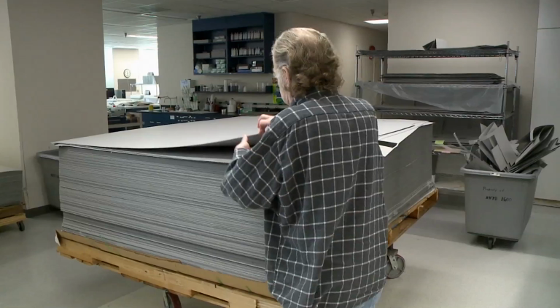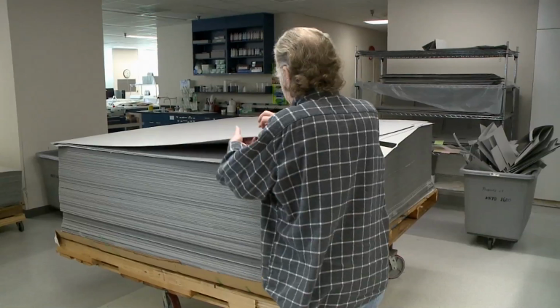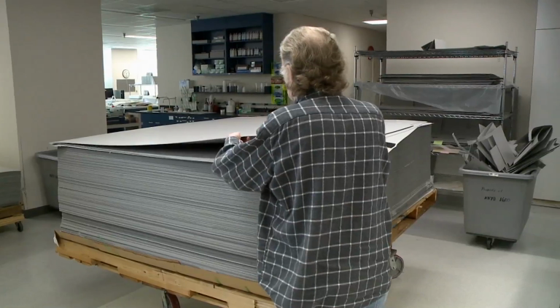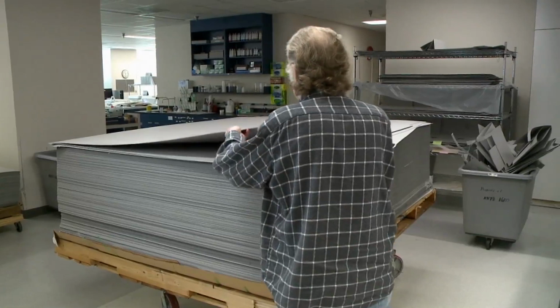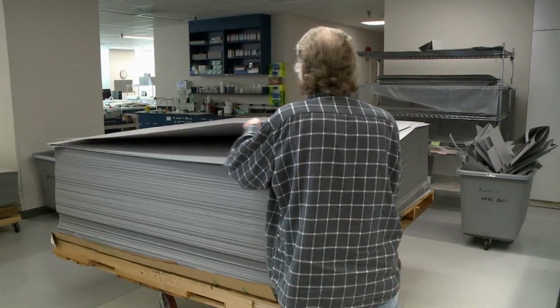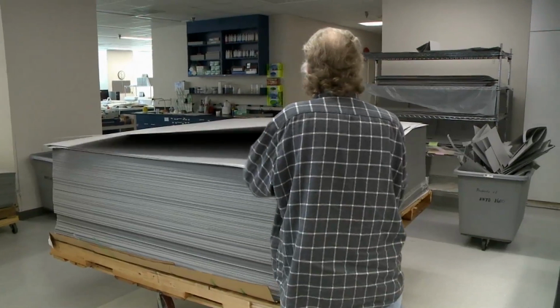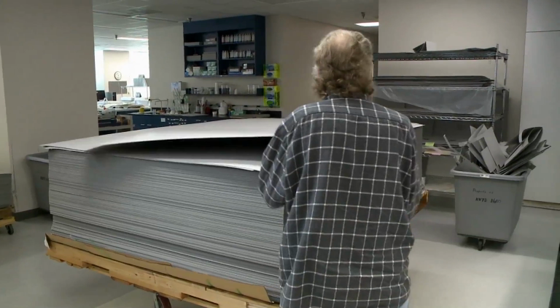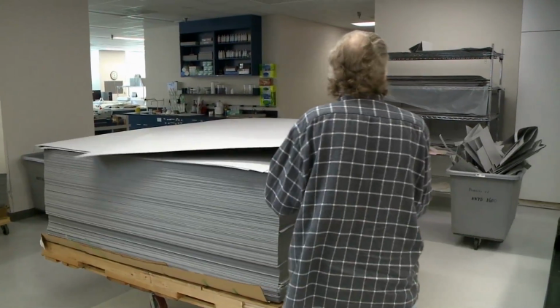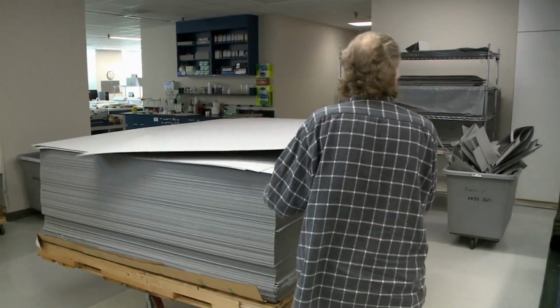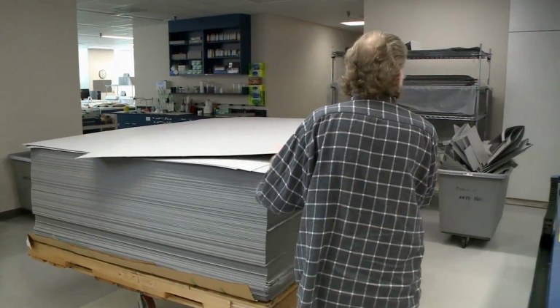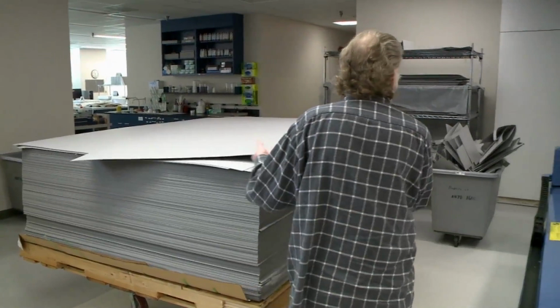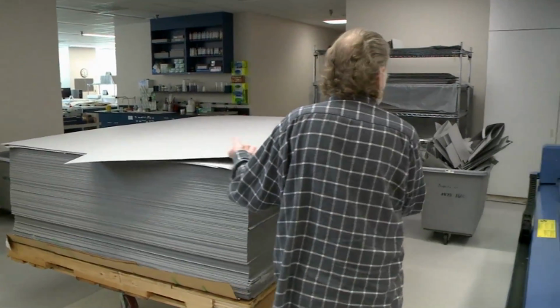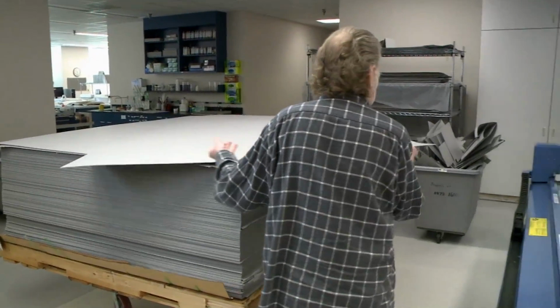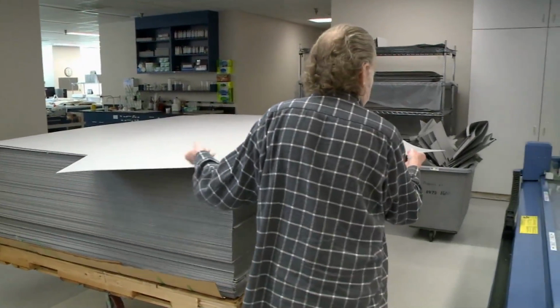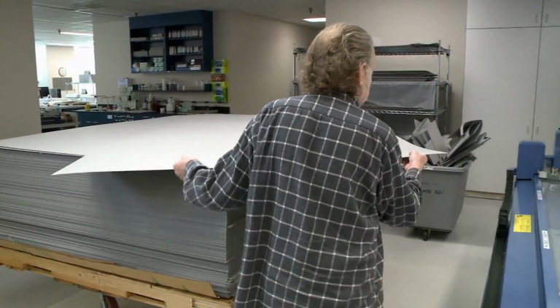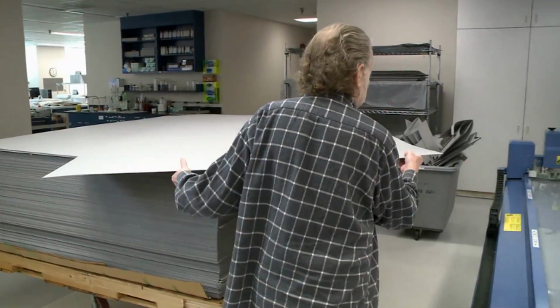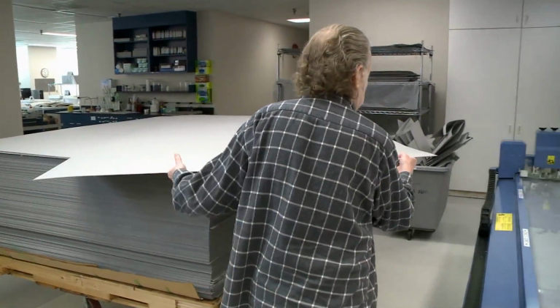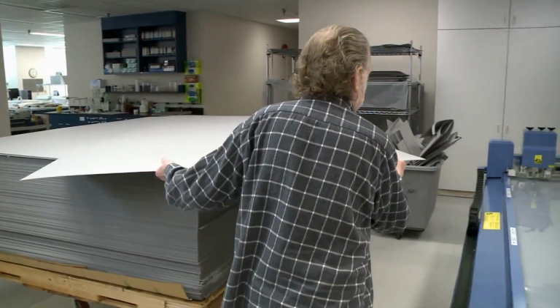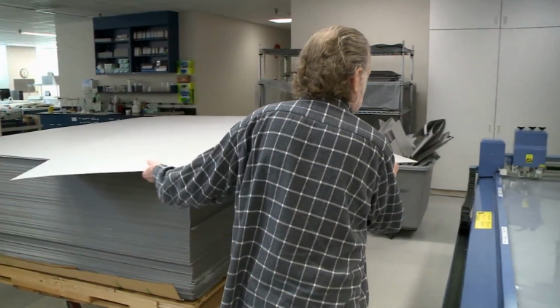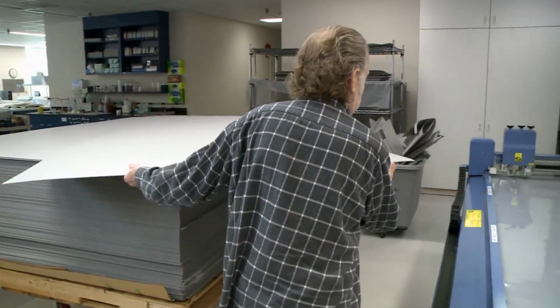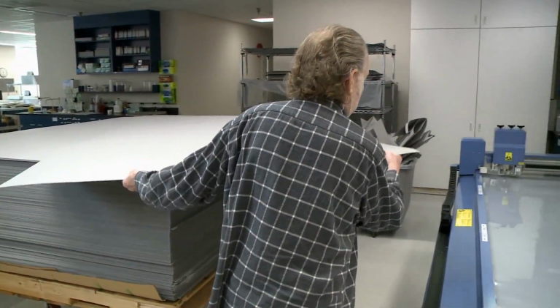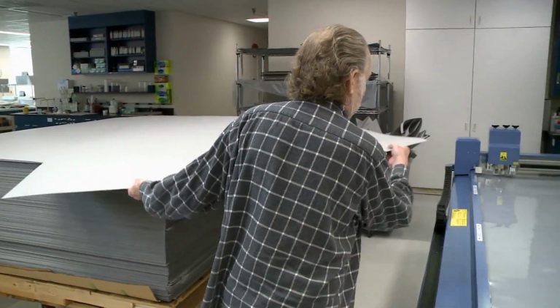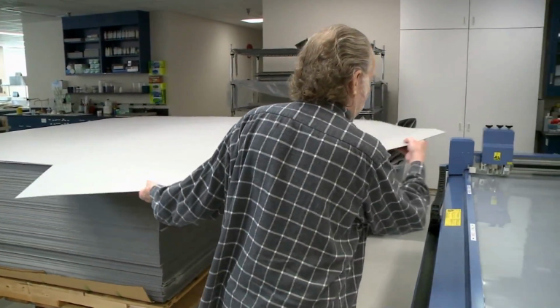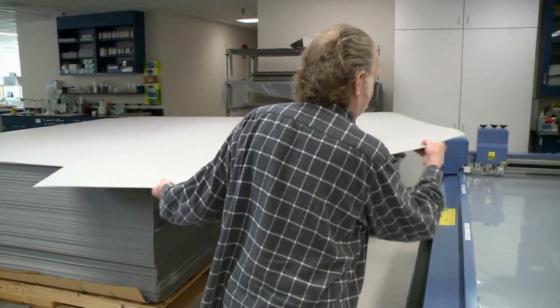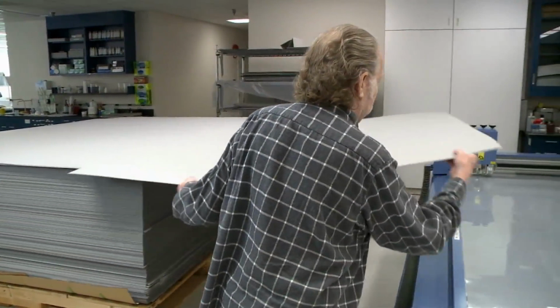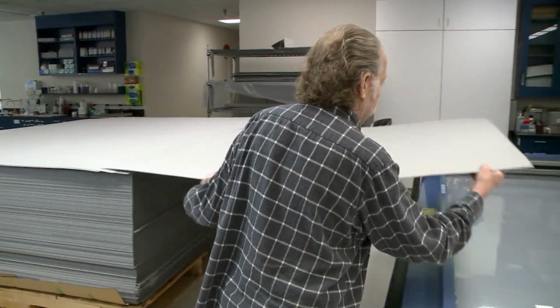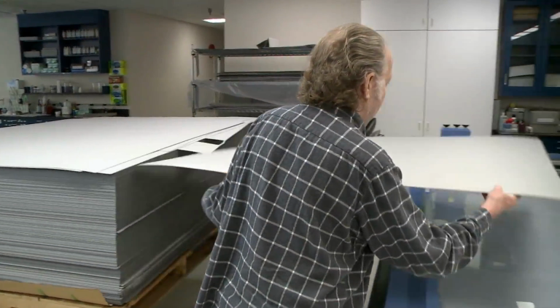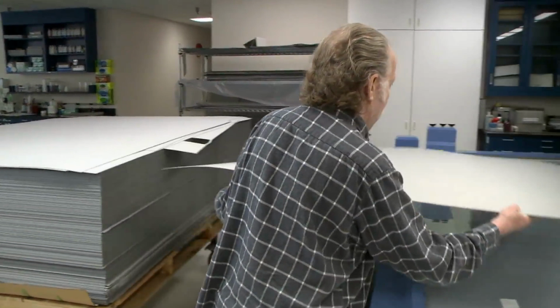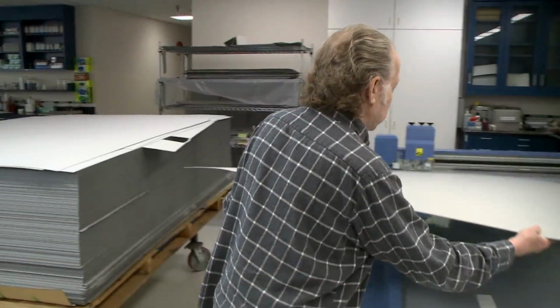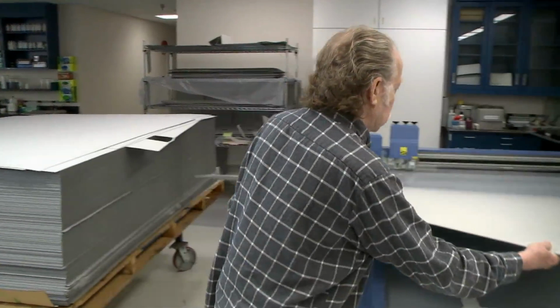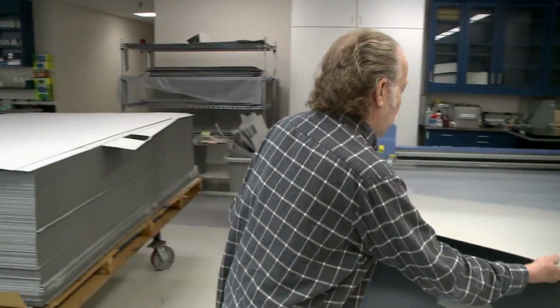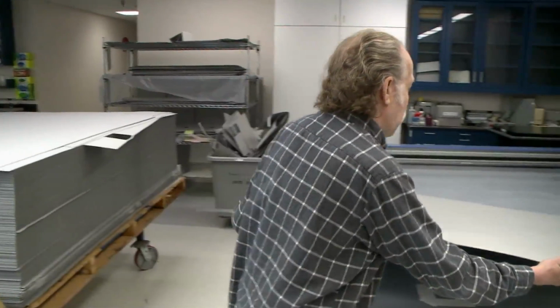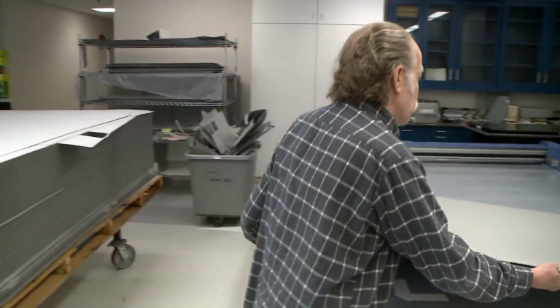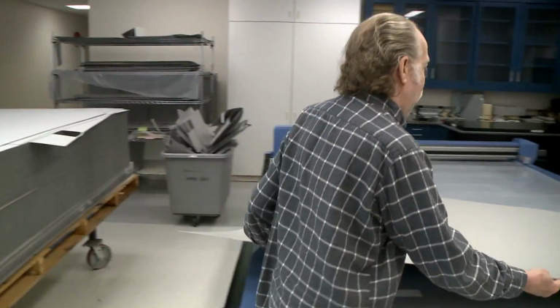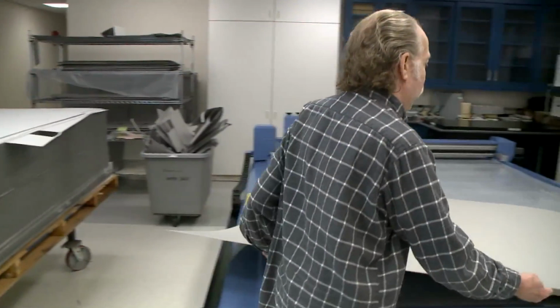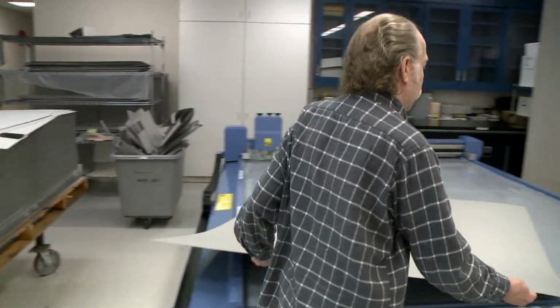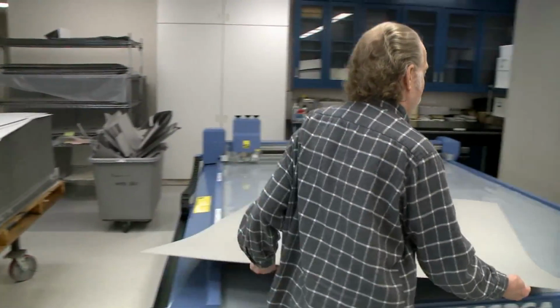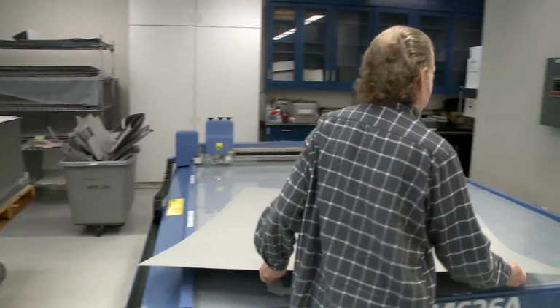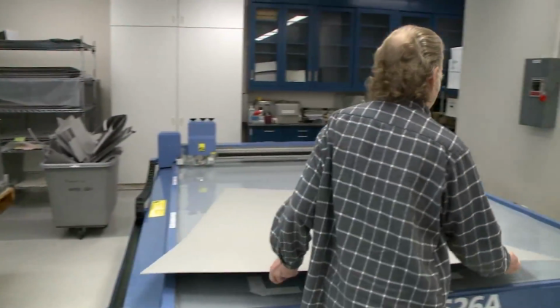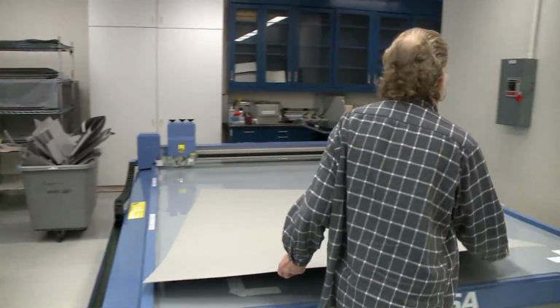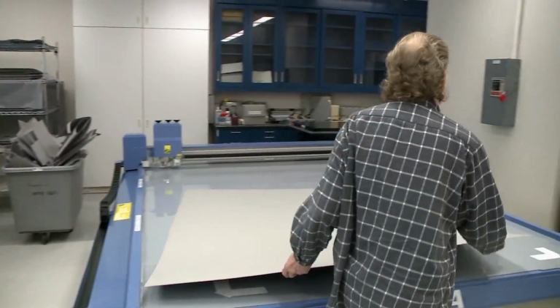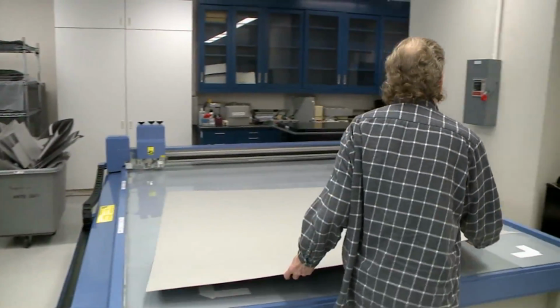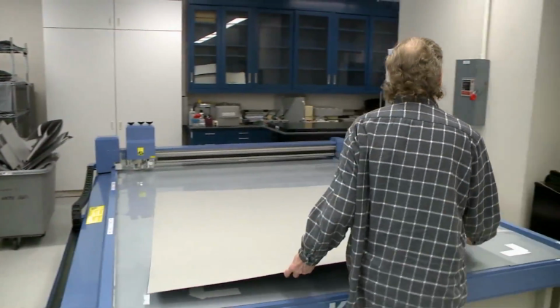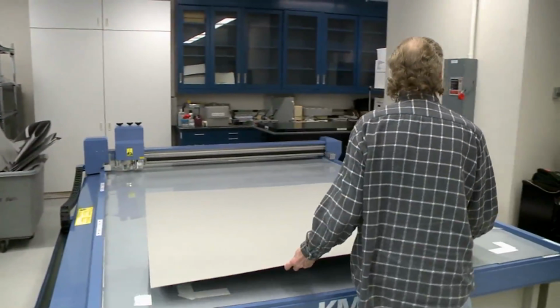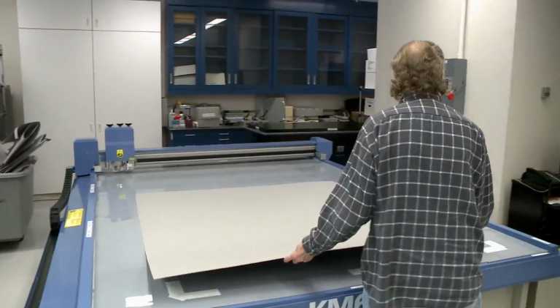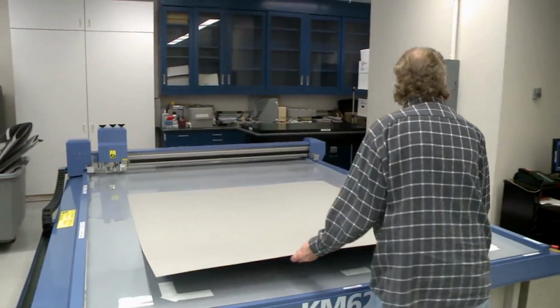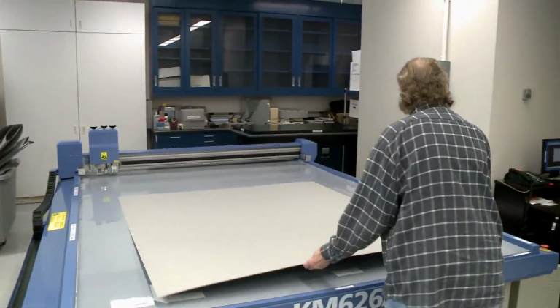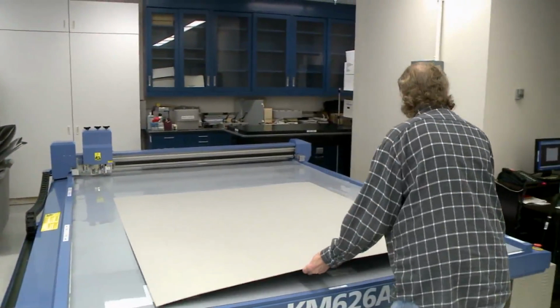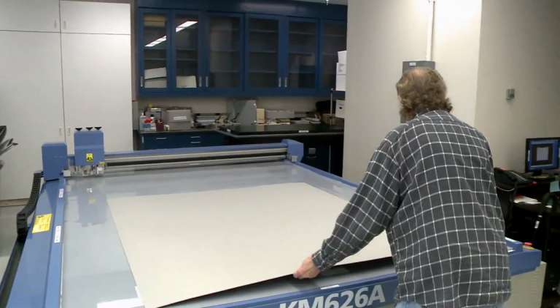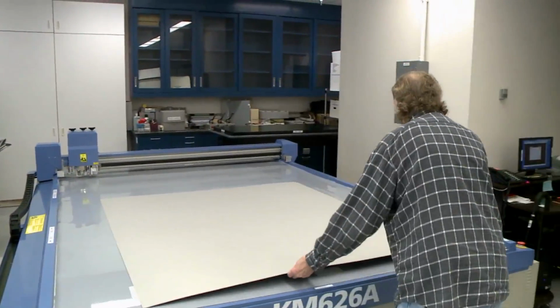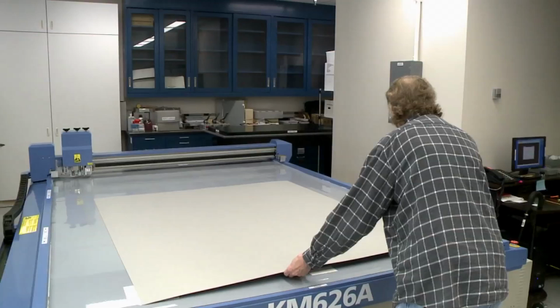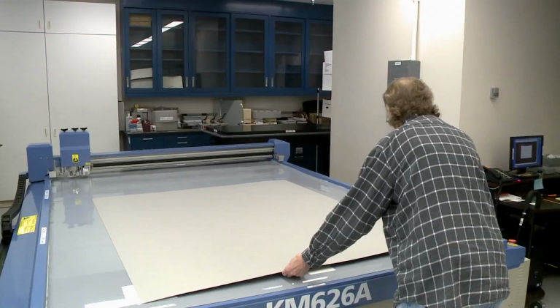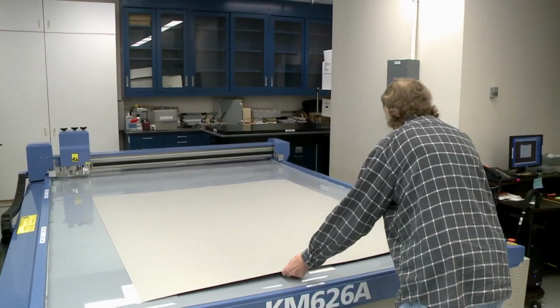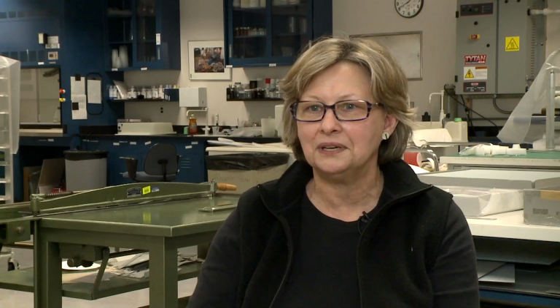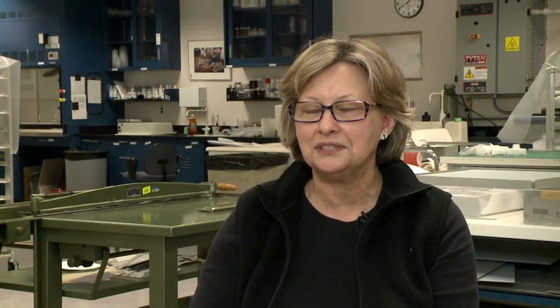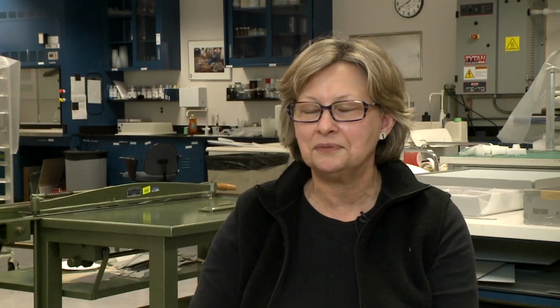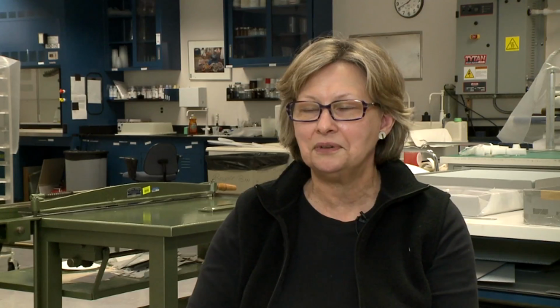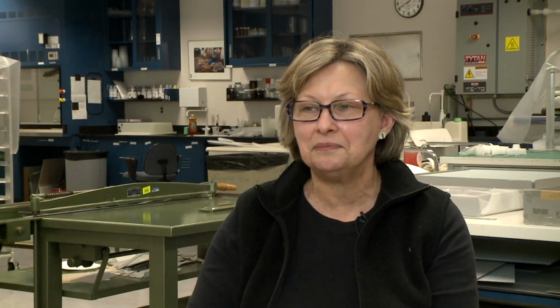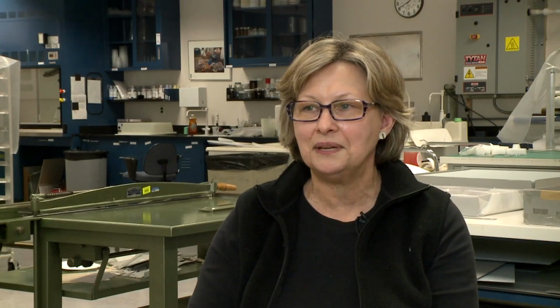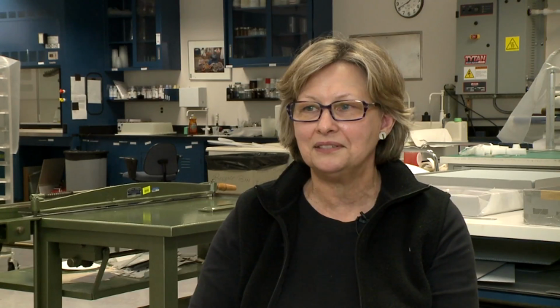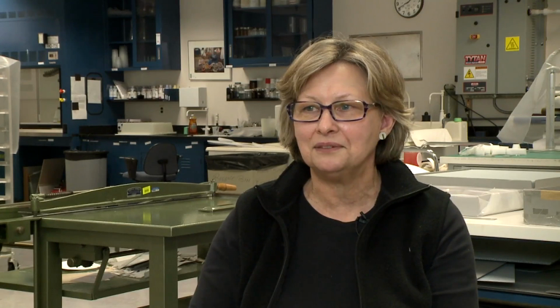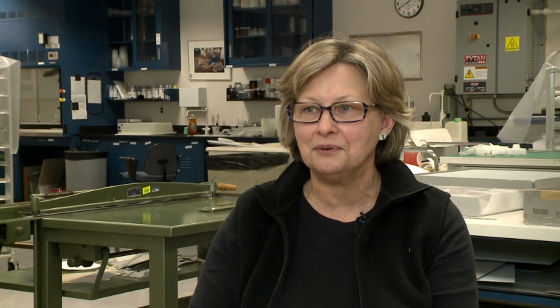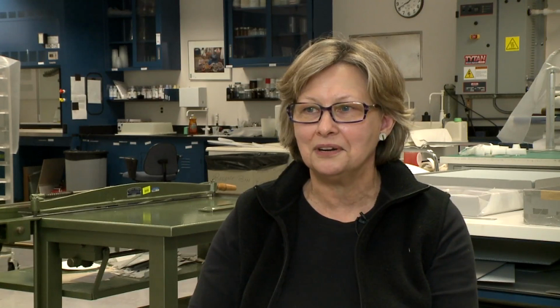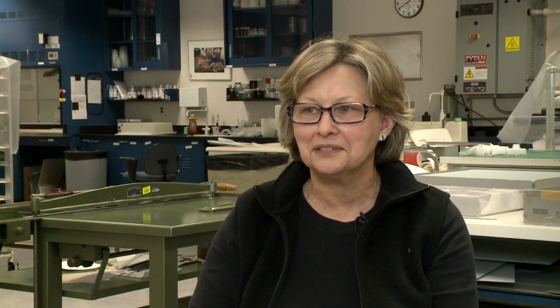We can make different types of boxes all on the same board. This machine starts them and does them all at once — it's pretty amazing to watch.